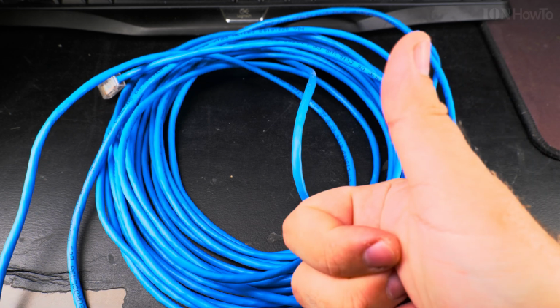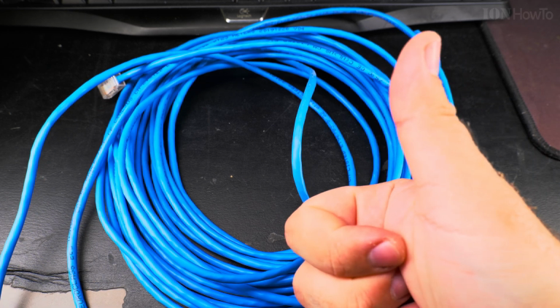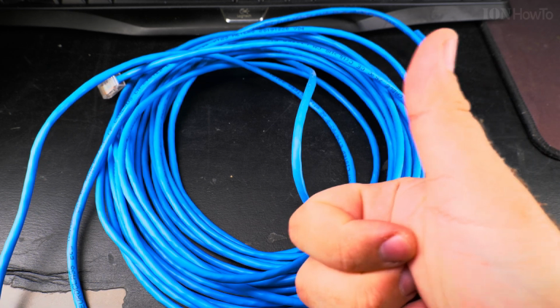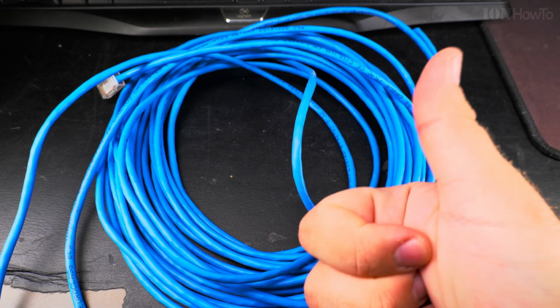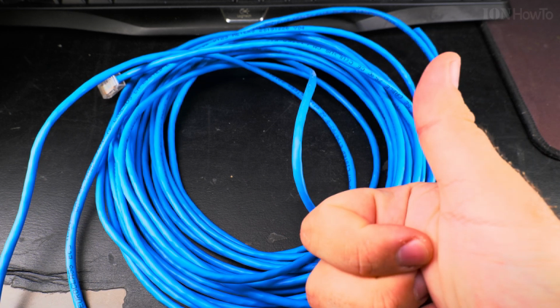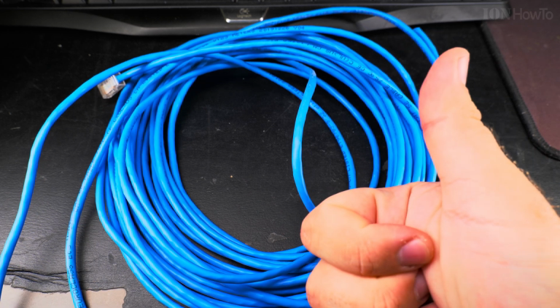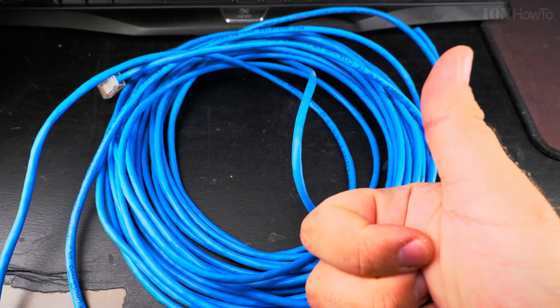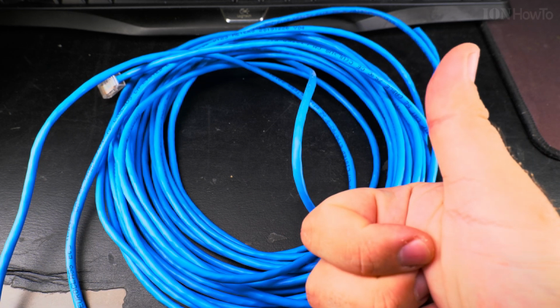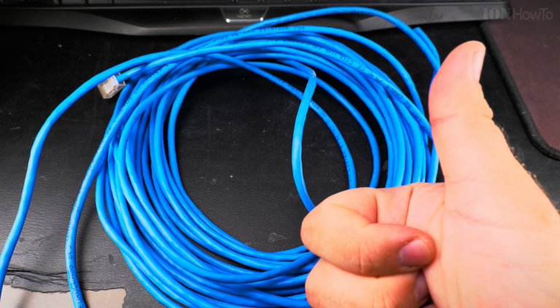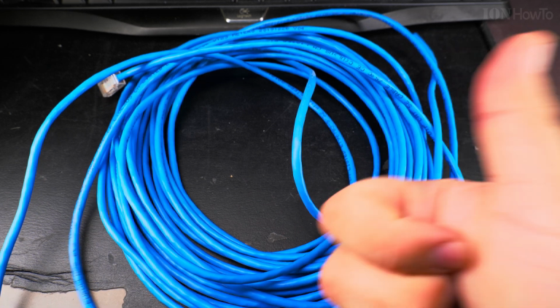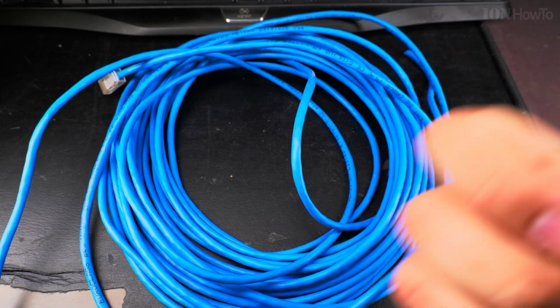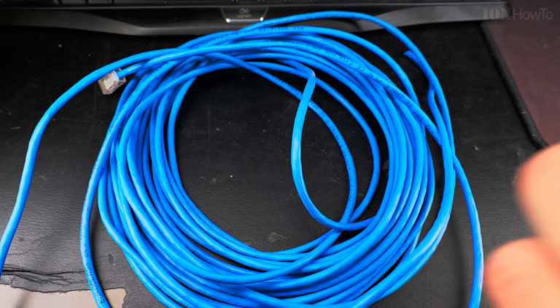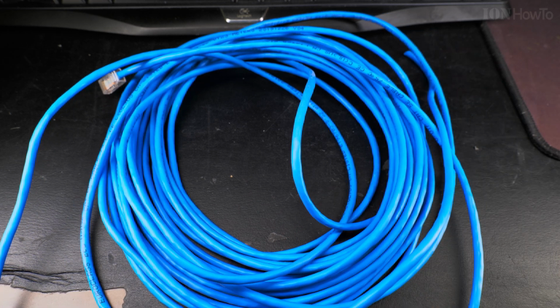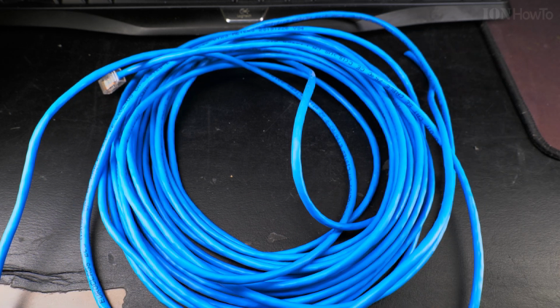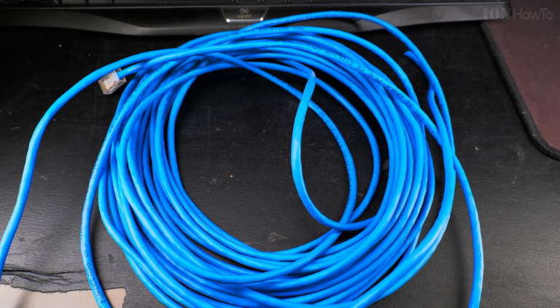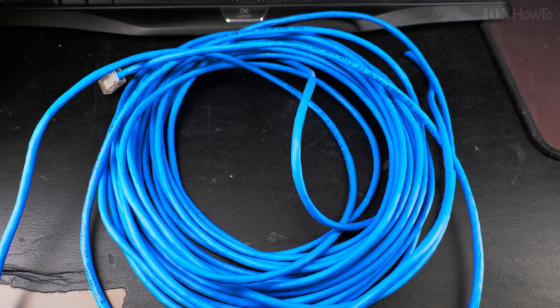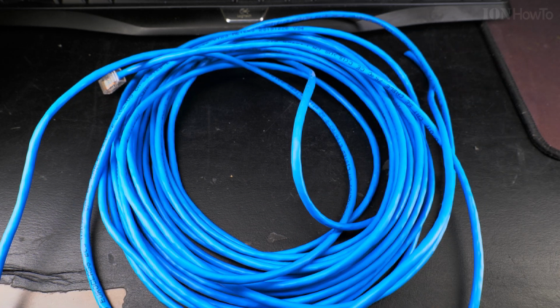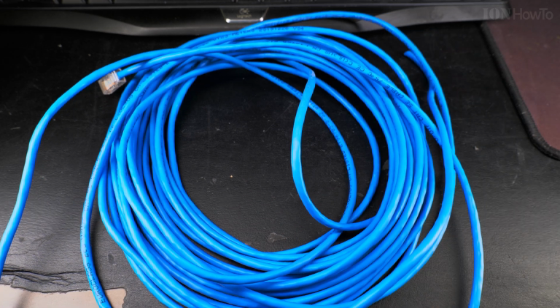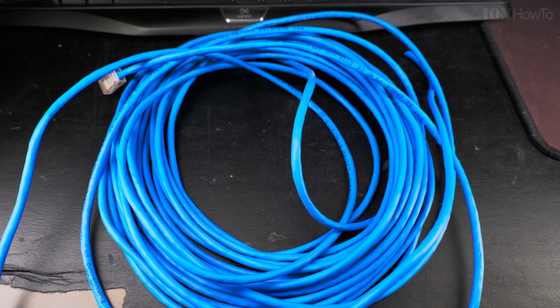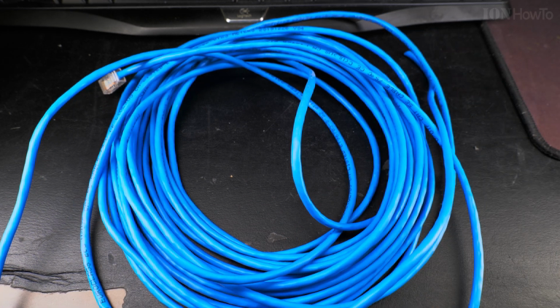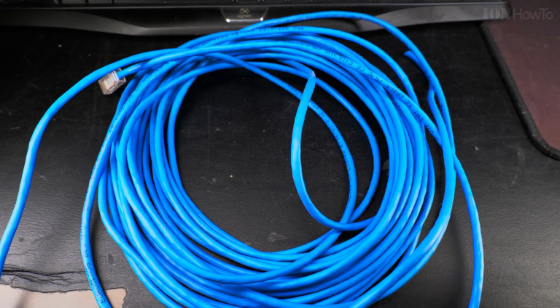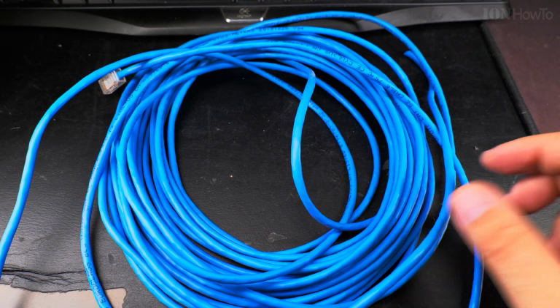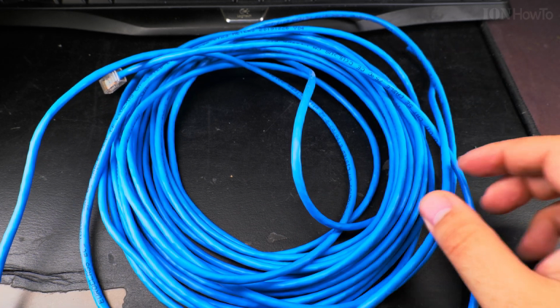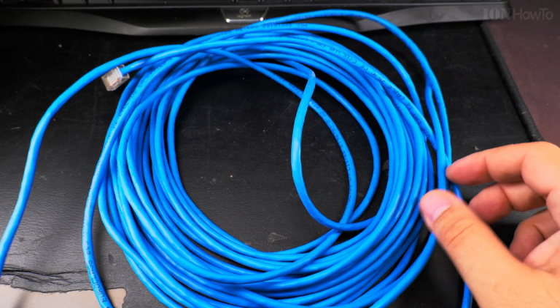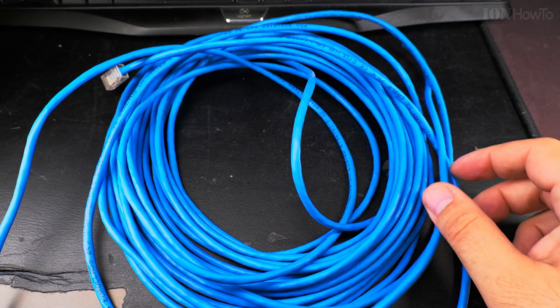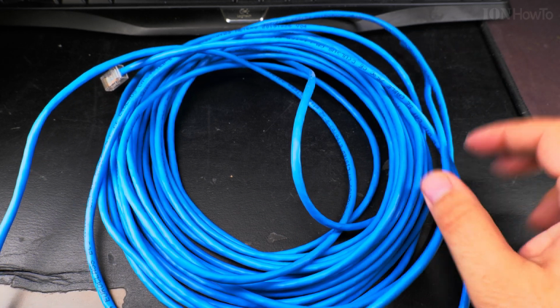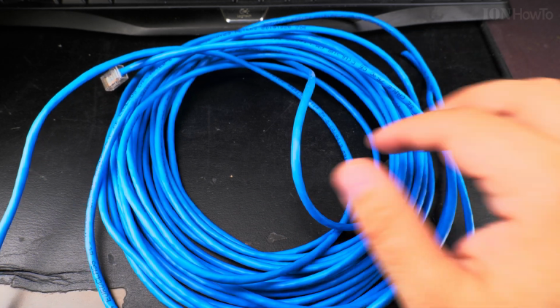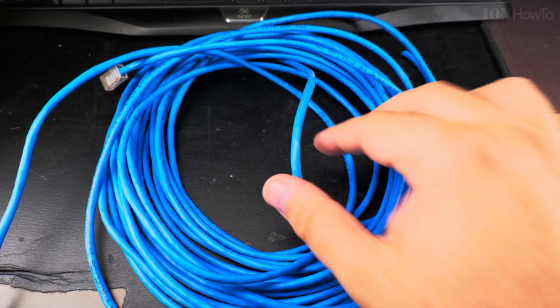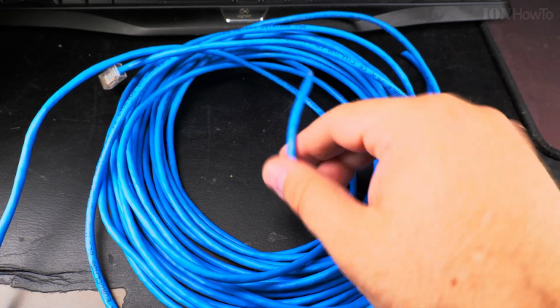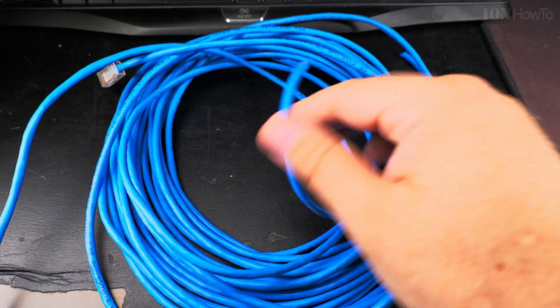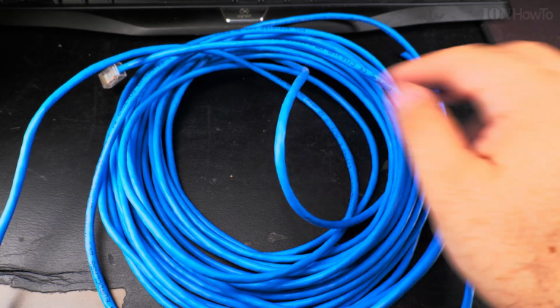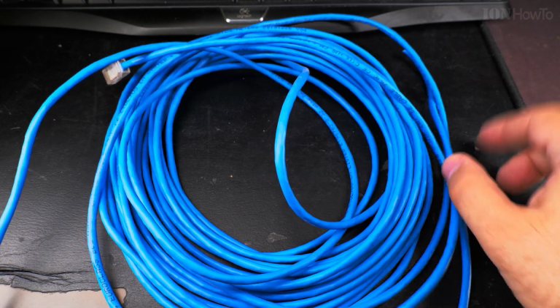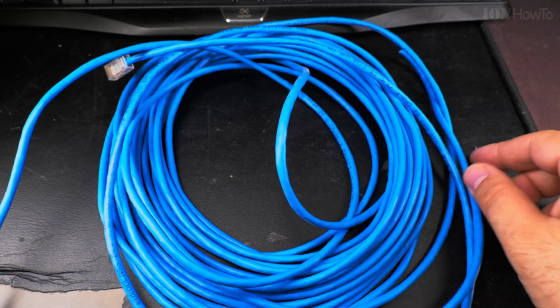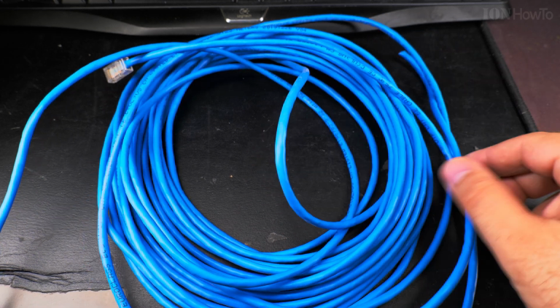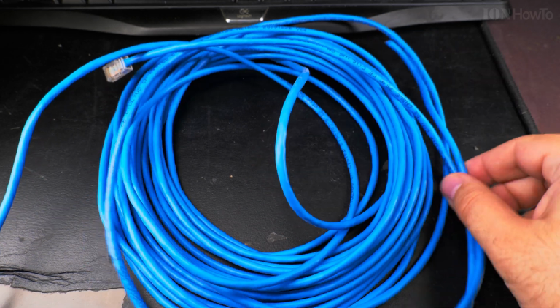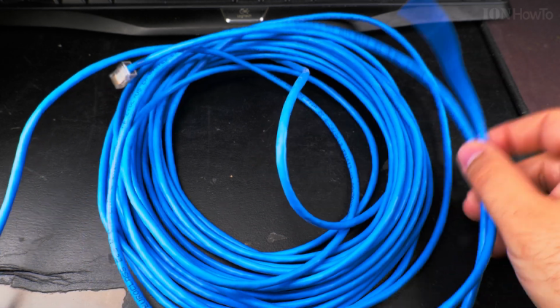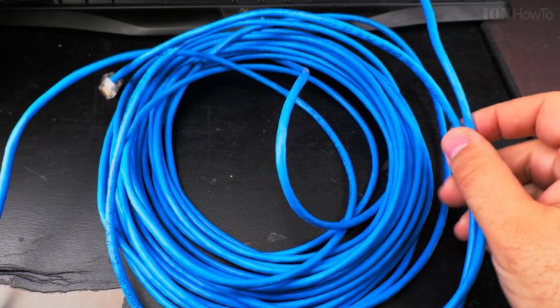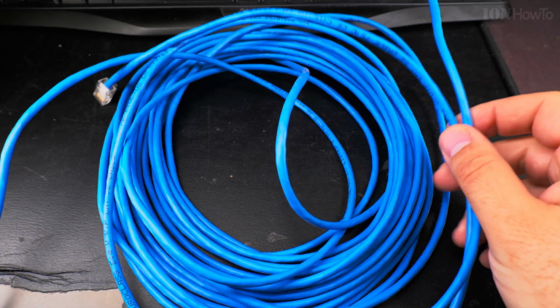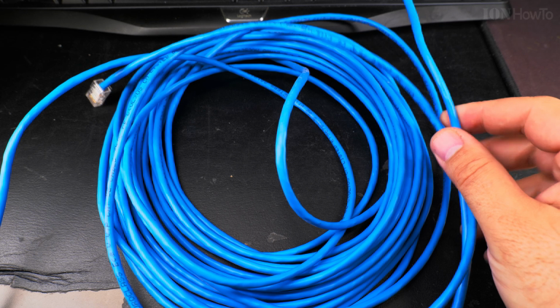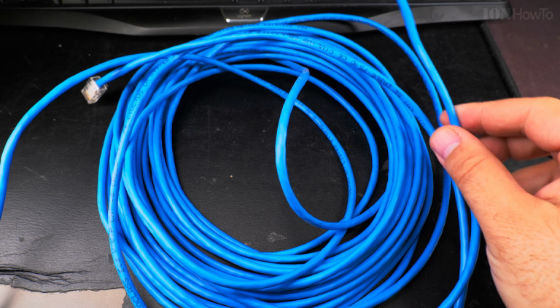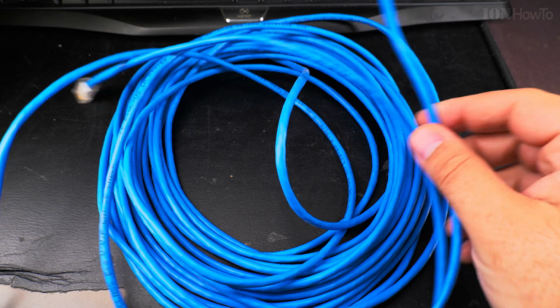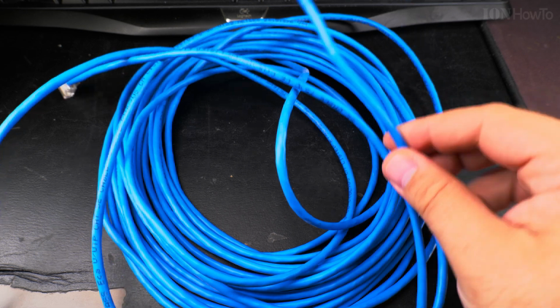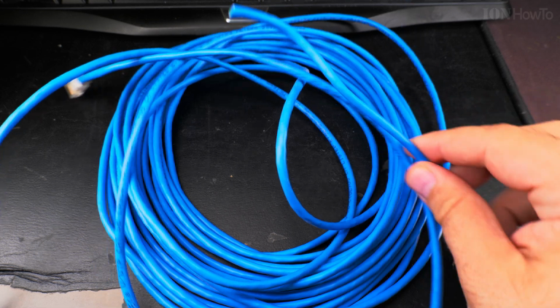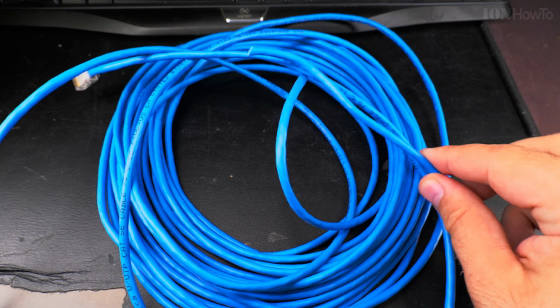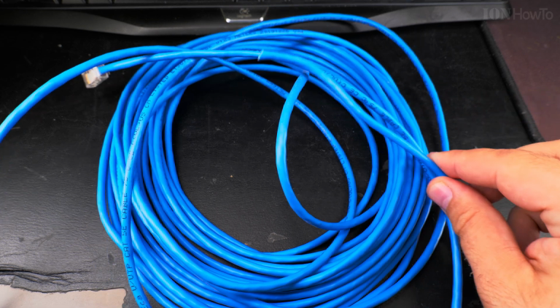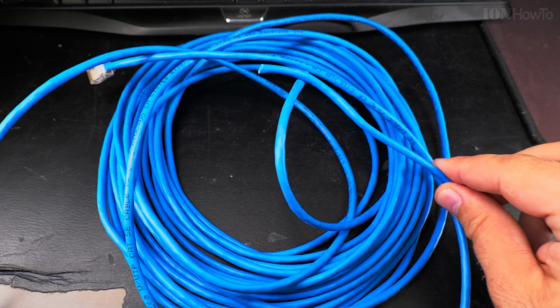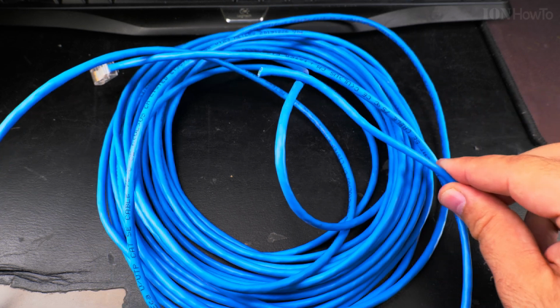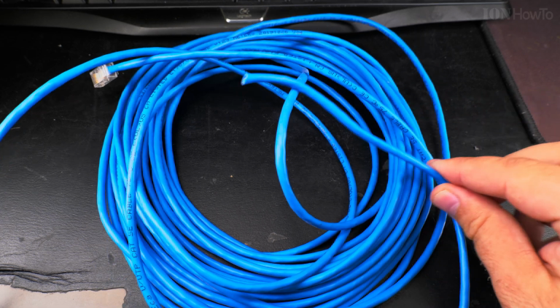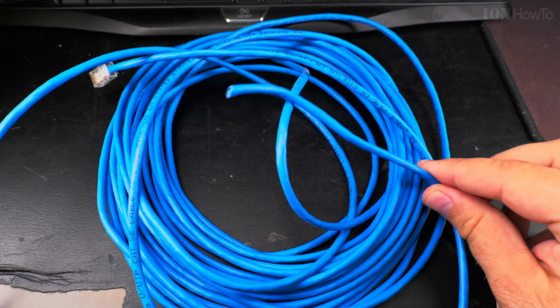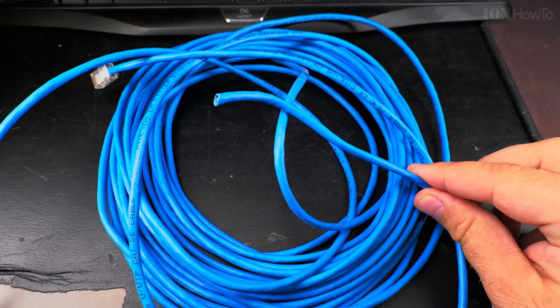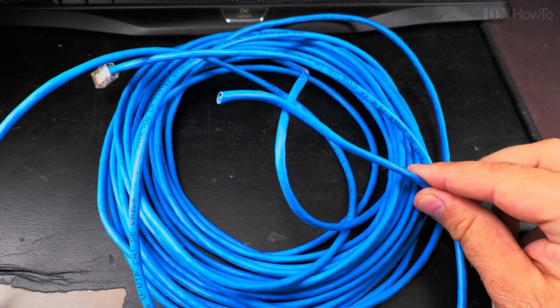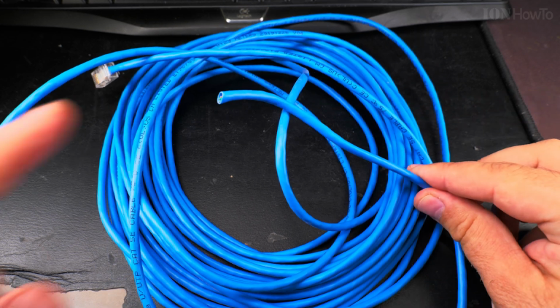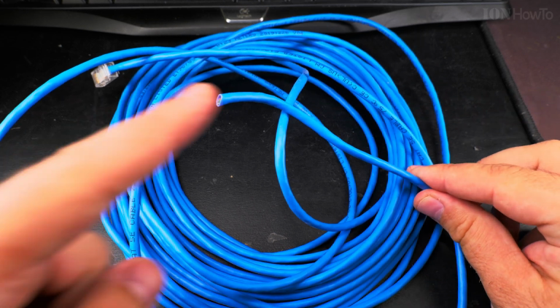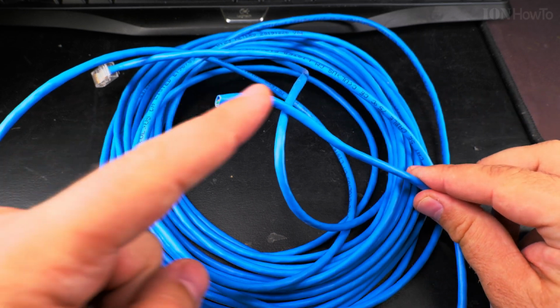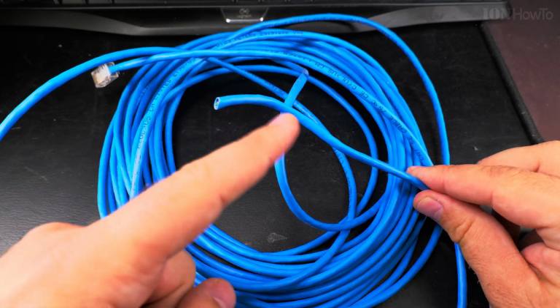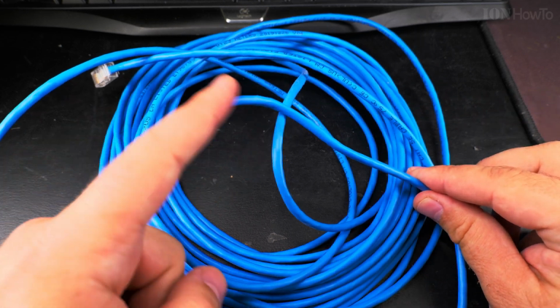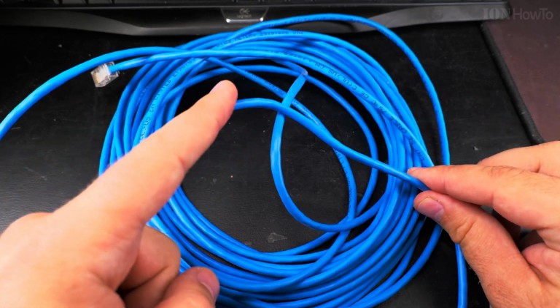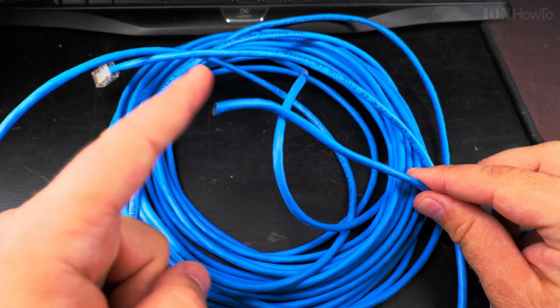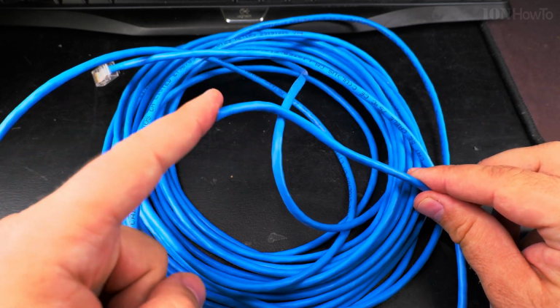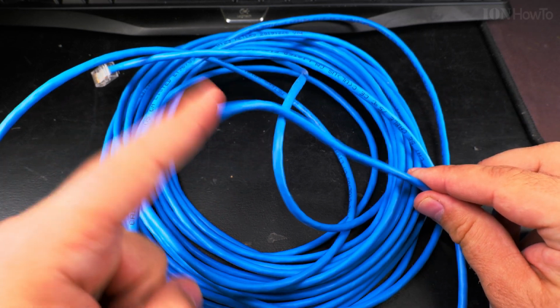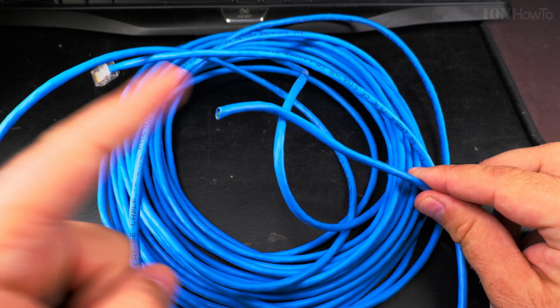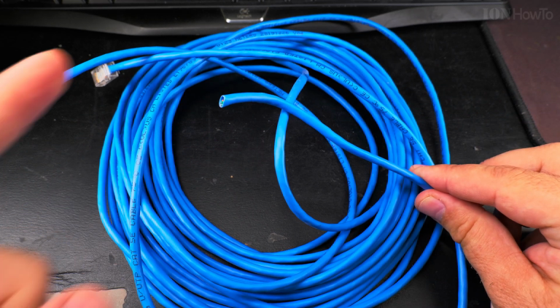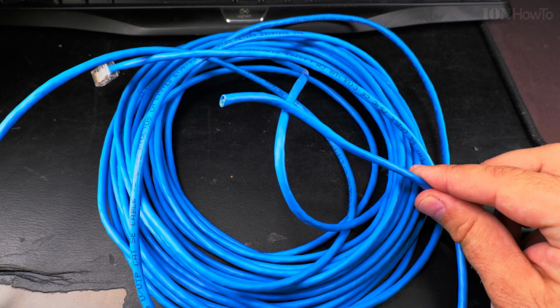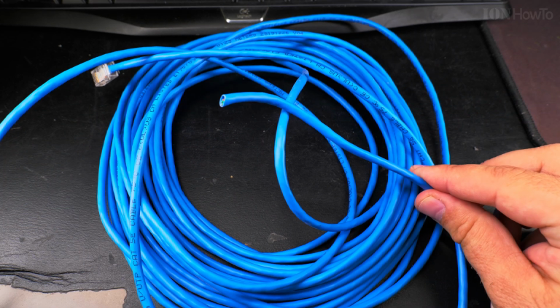Thanks for watching. It needs another connector on this side here.